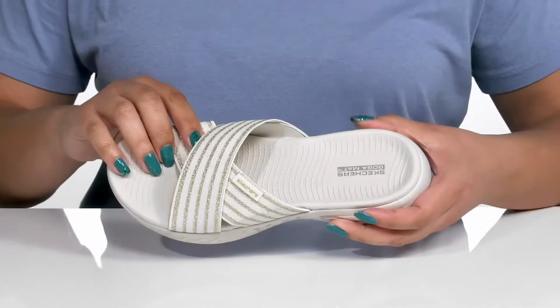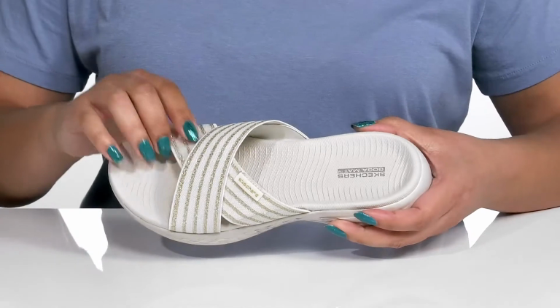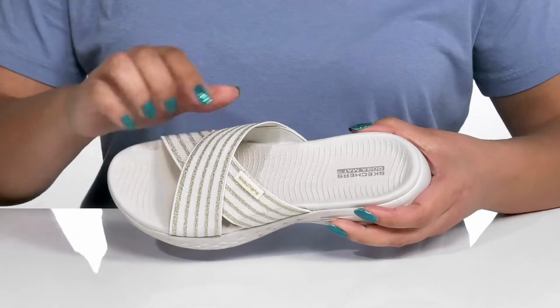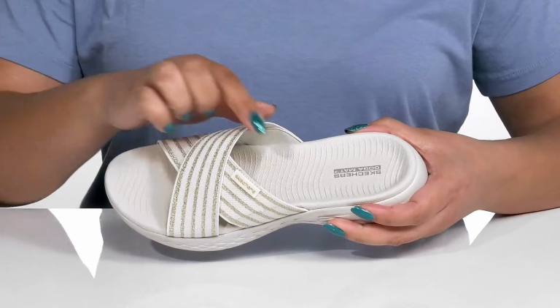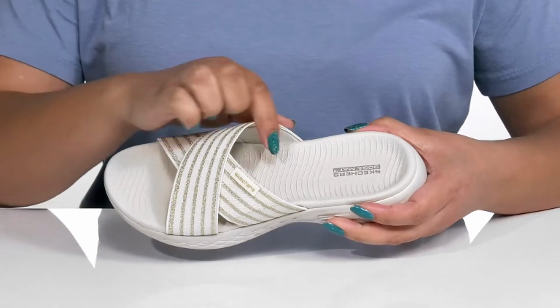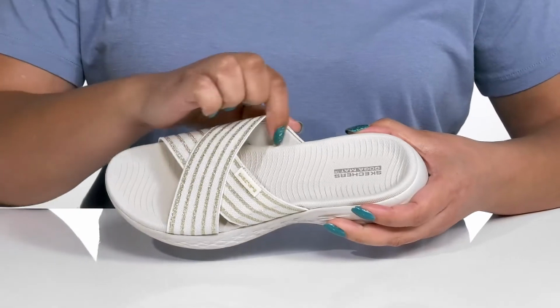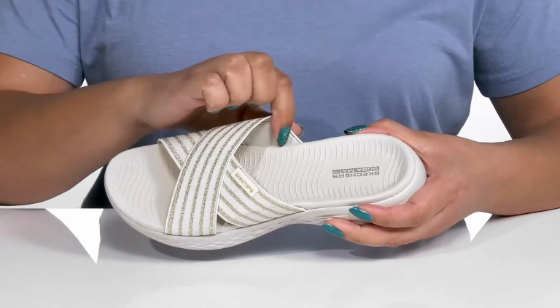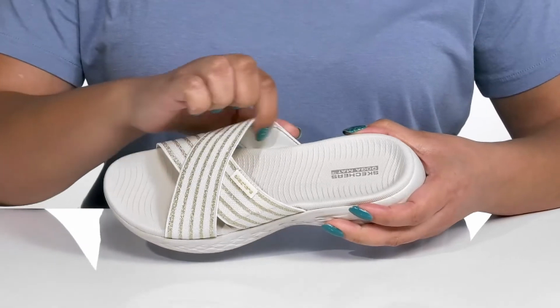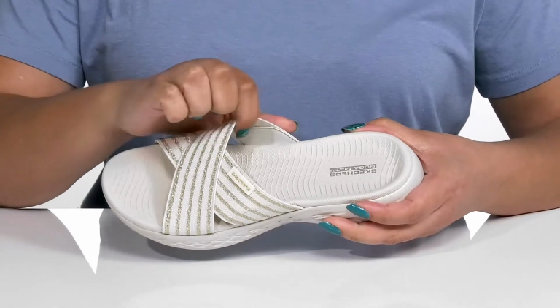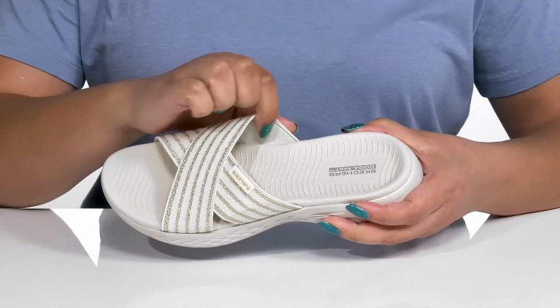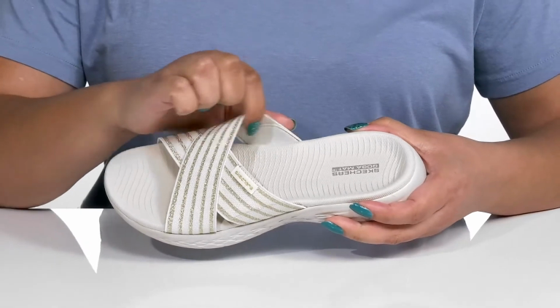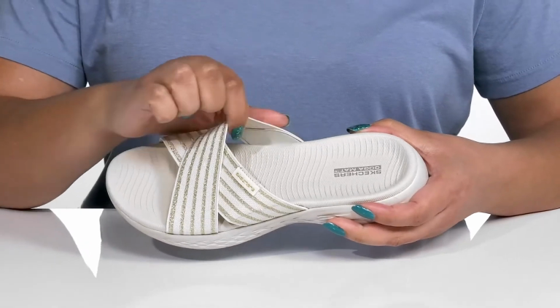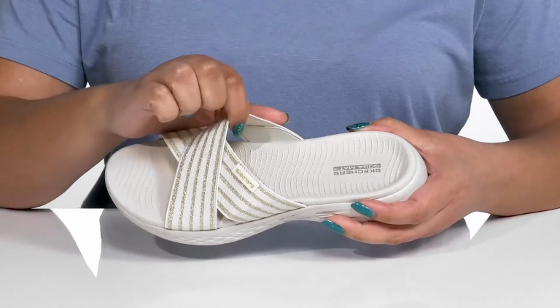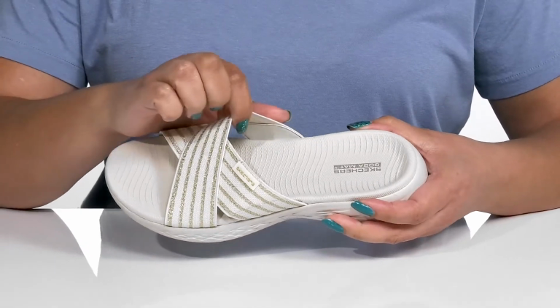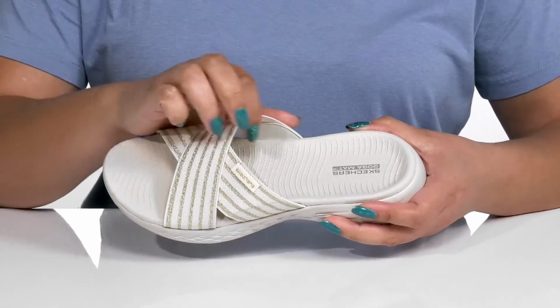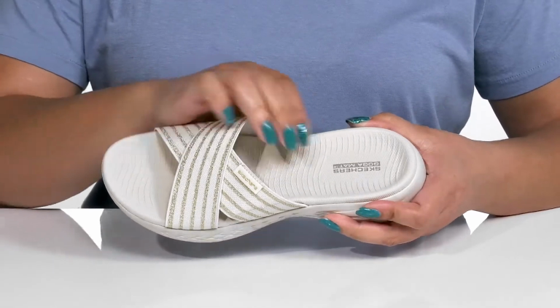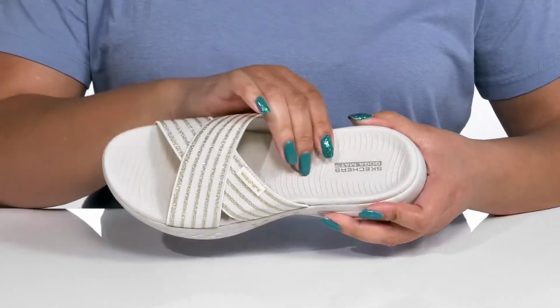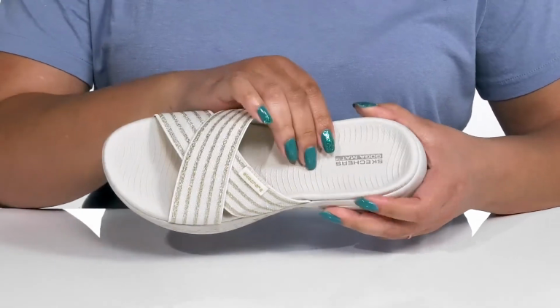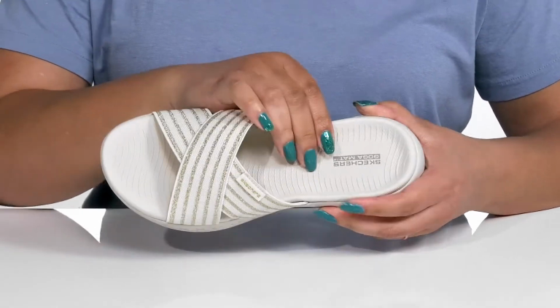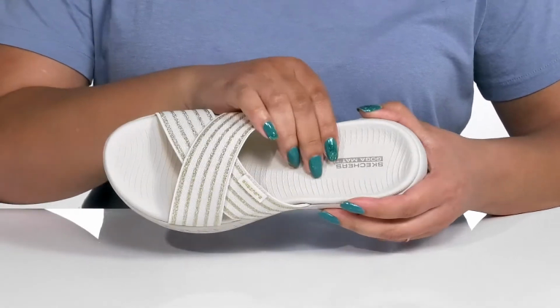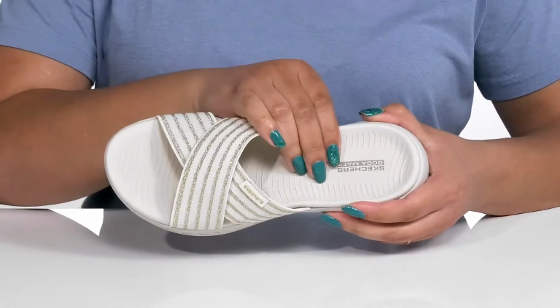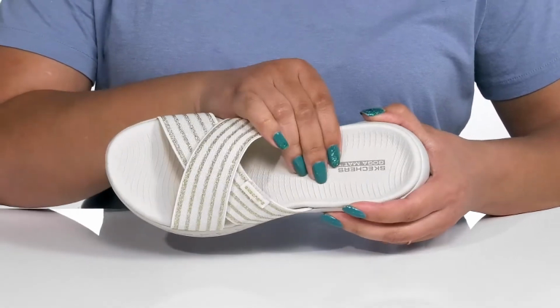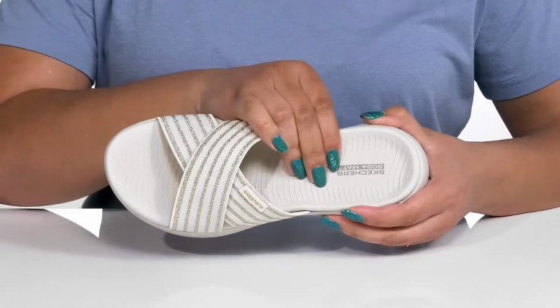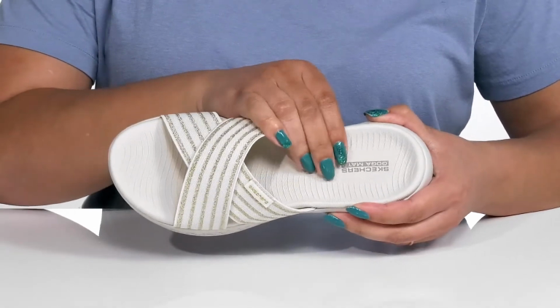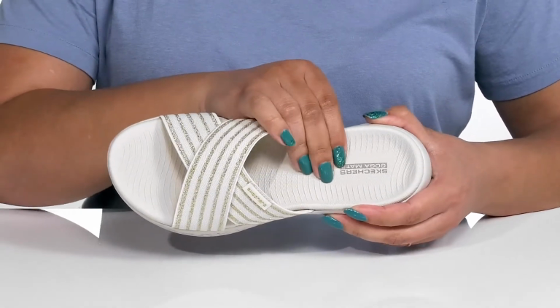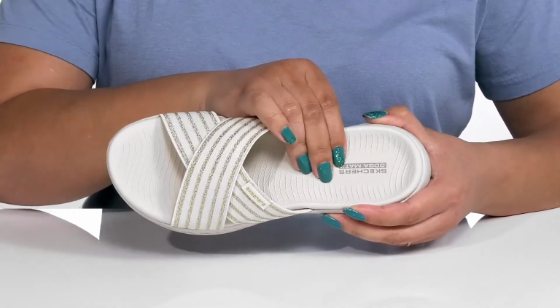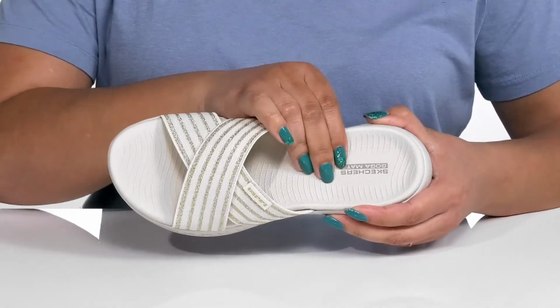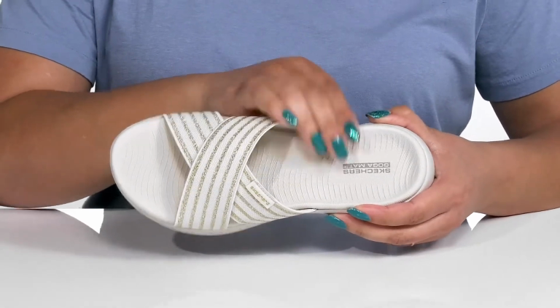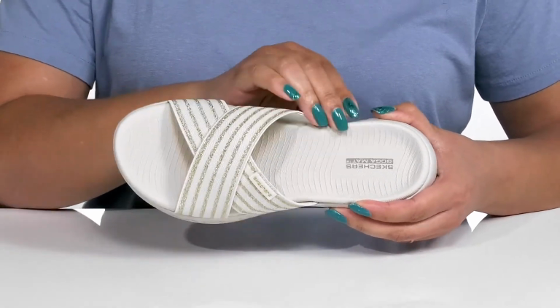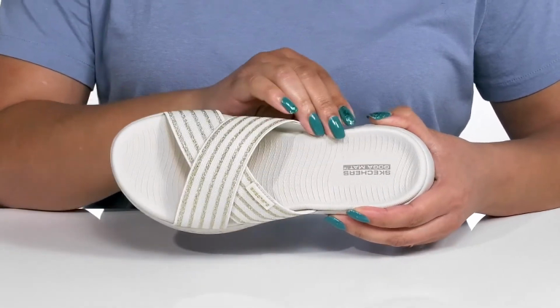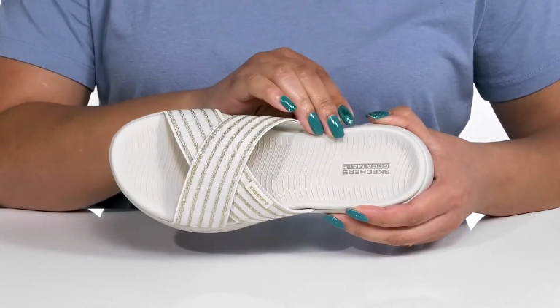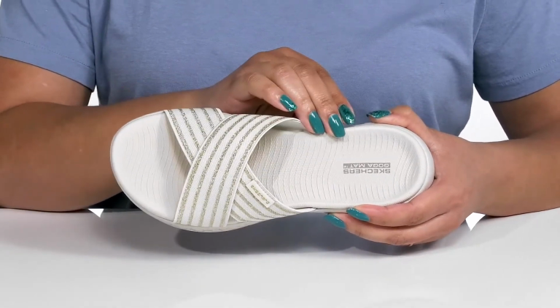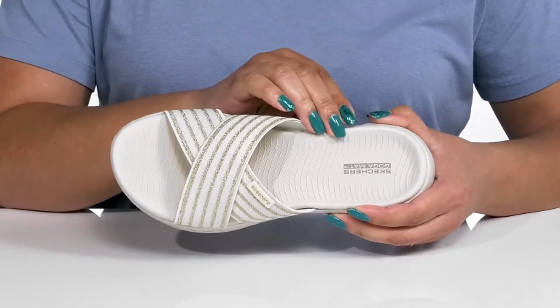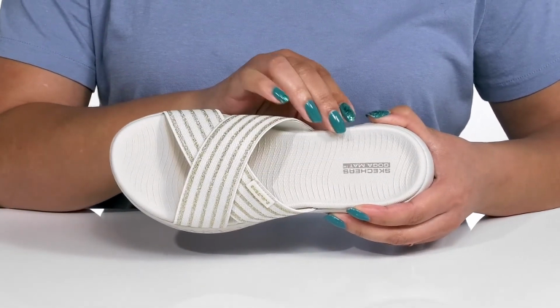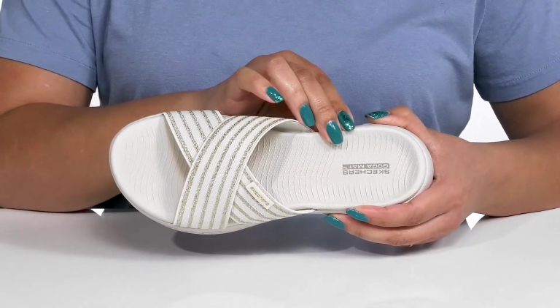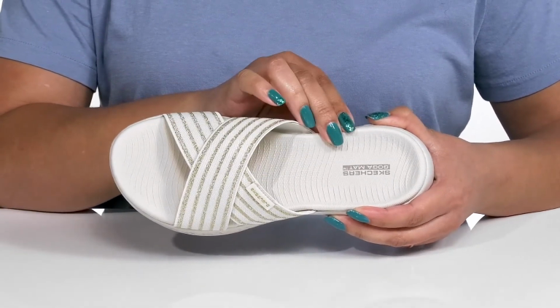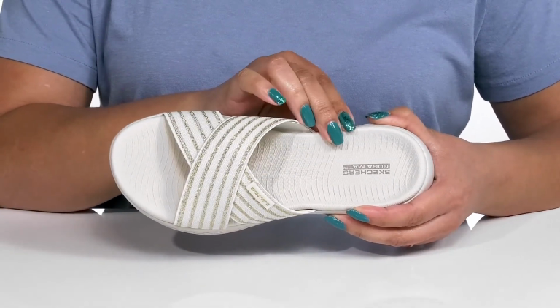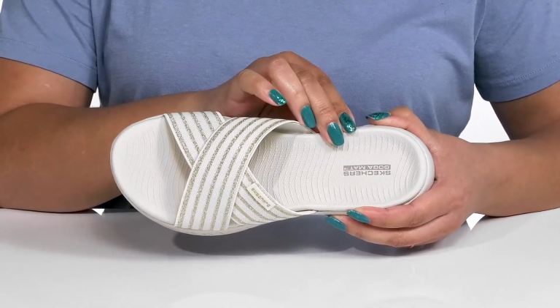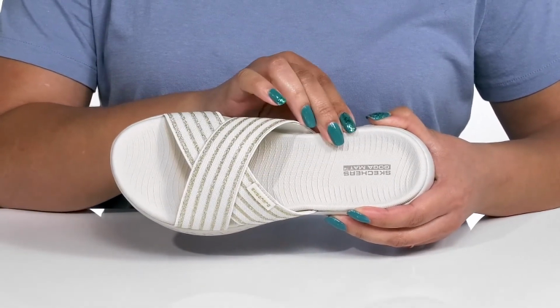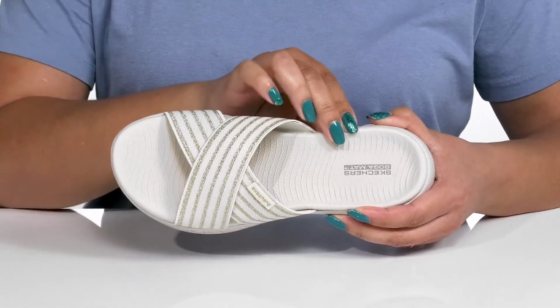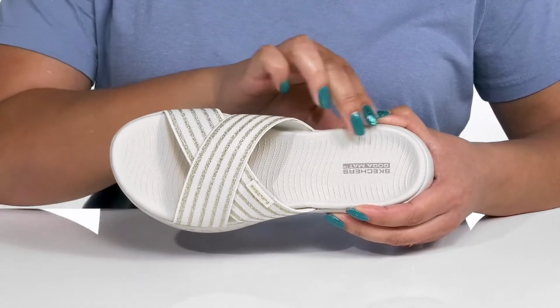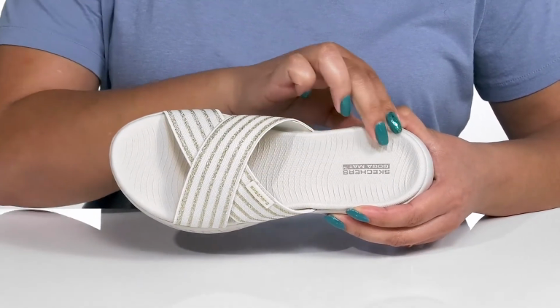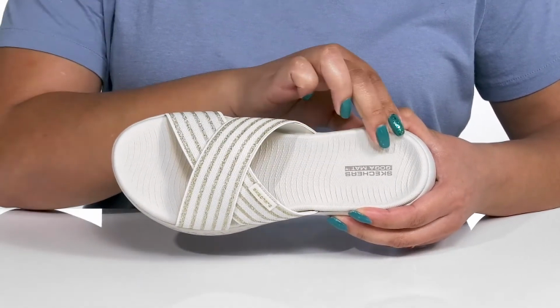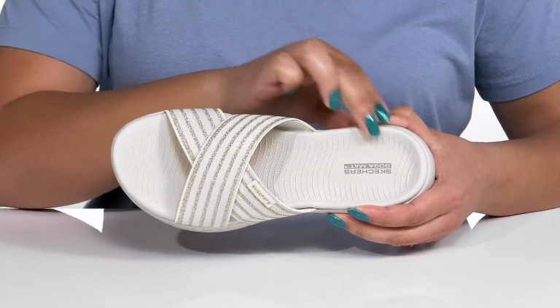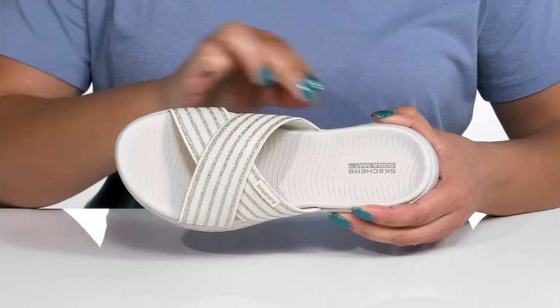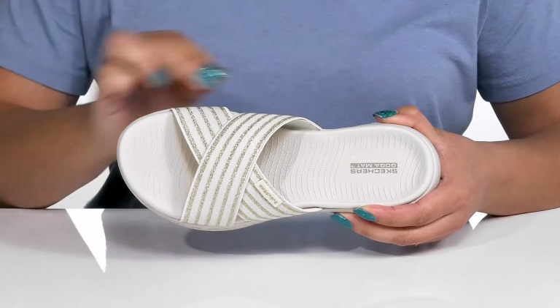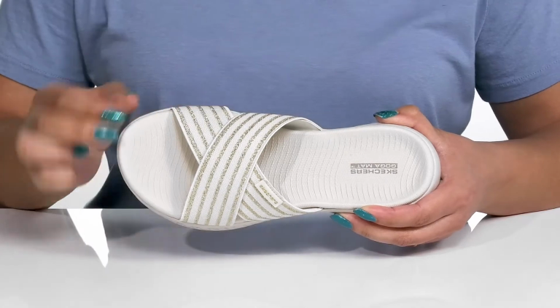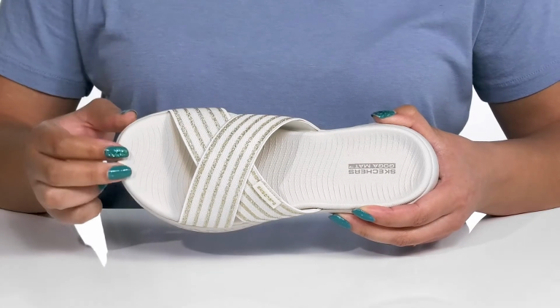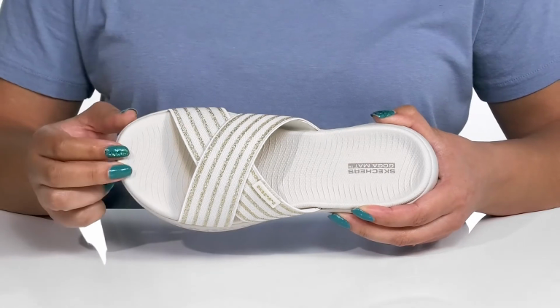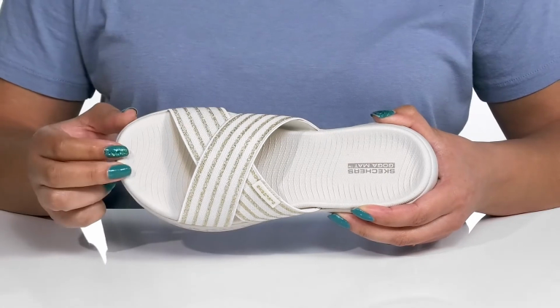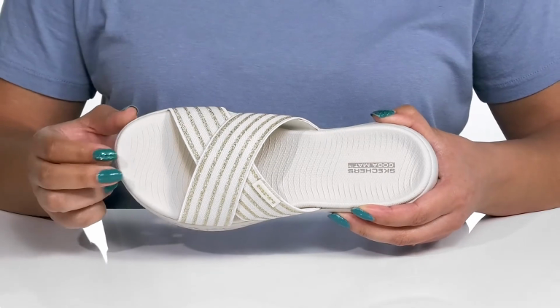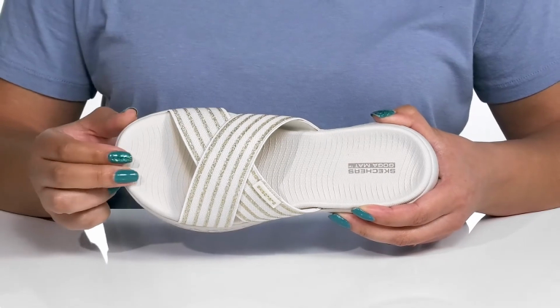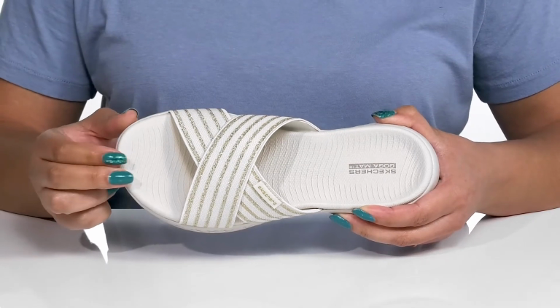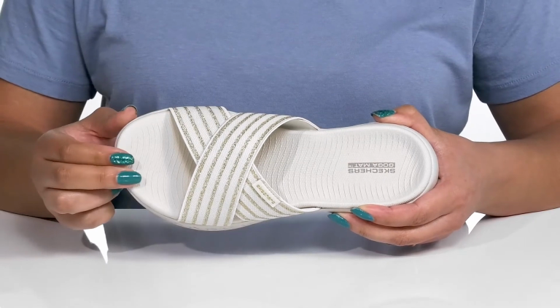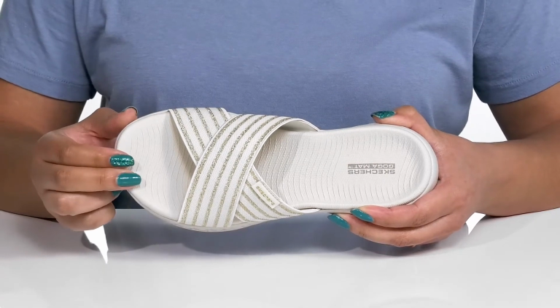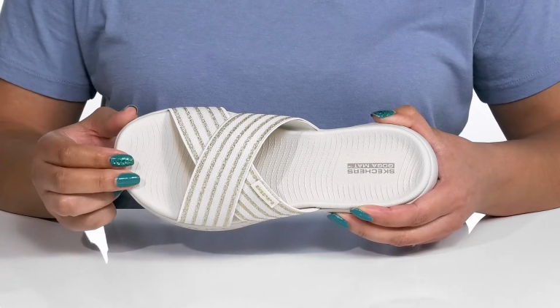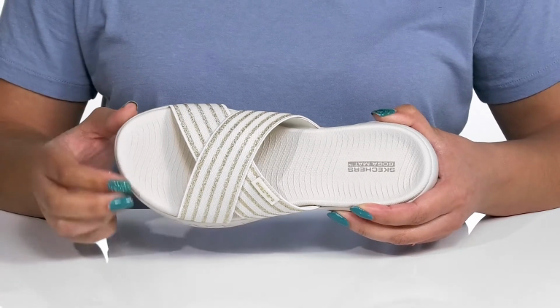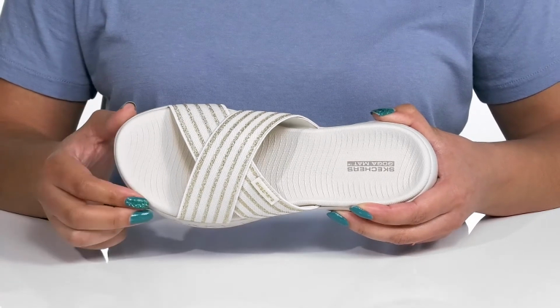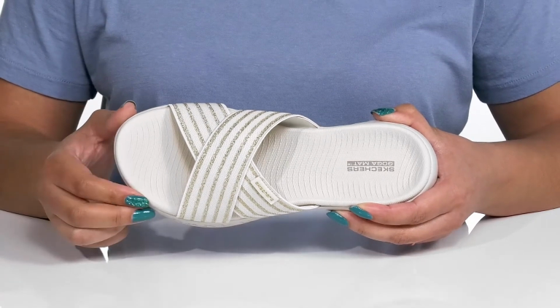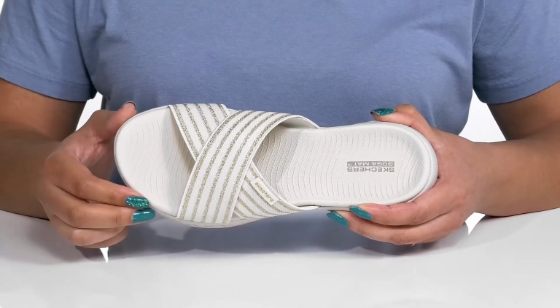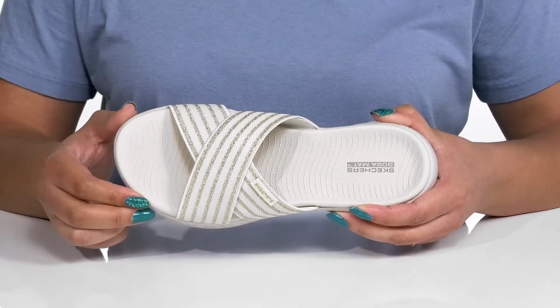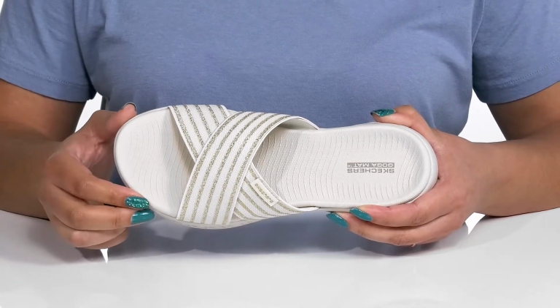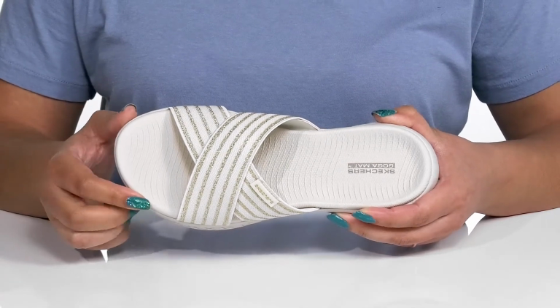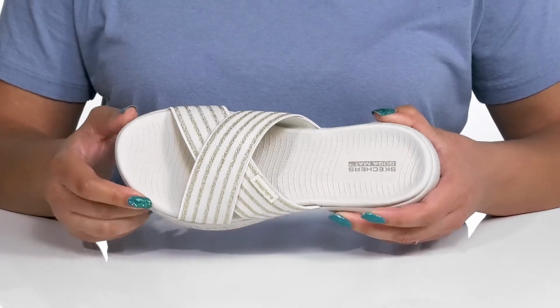Inside there is a breathable fabric lining with a generously cushioned goga mat footbed that molds to your feet and is contoured to keep you comfortable all day.